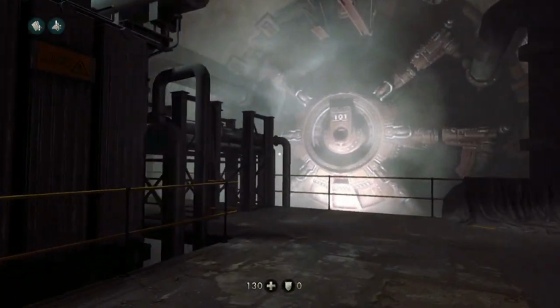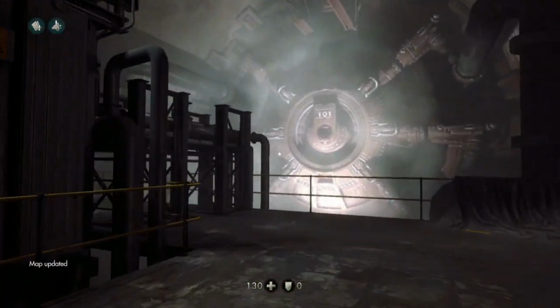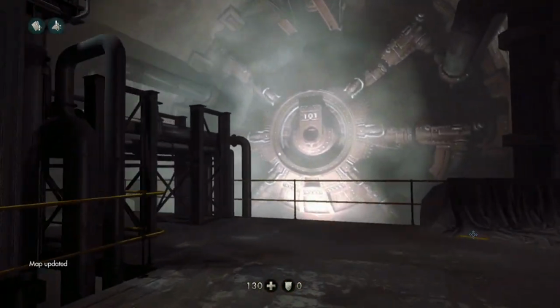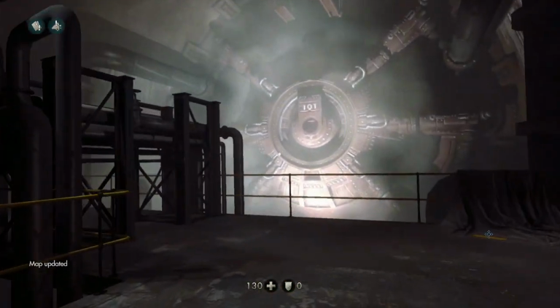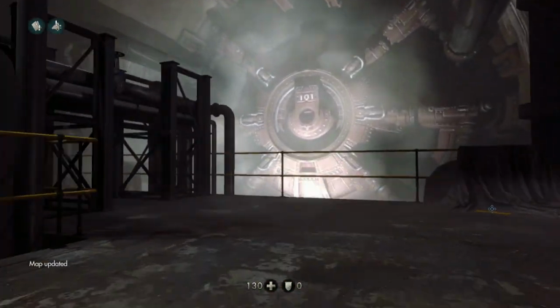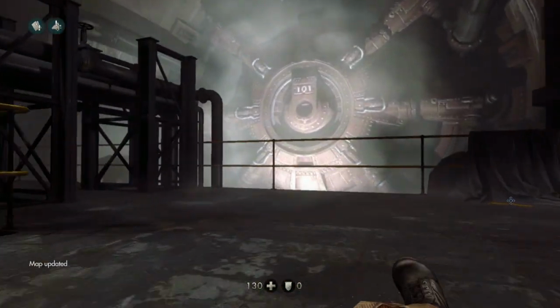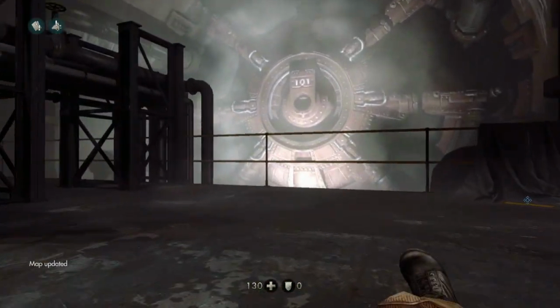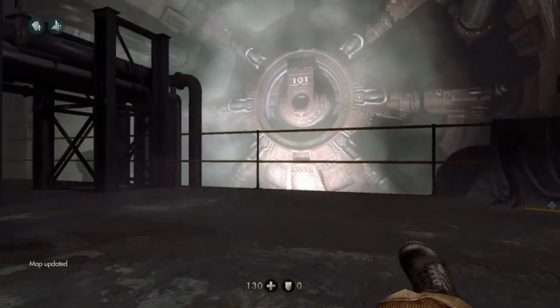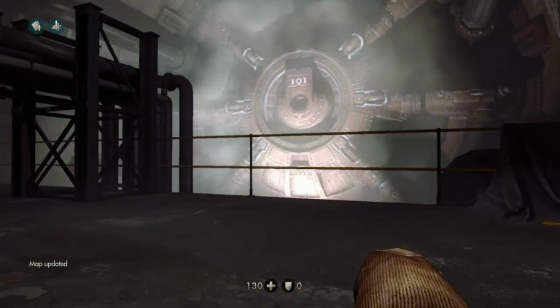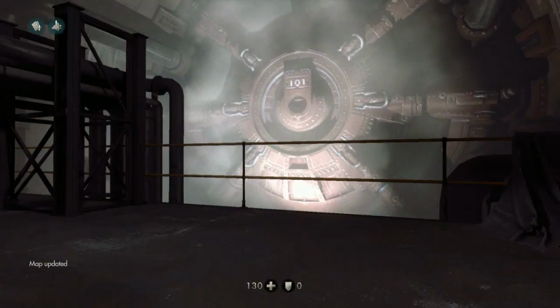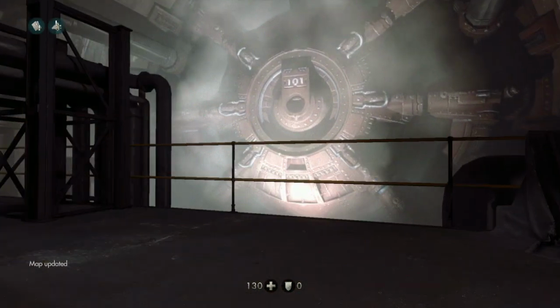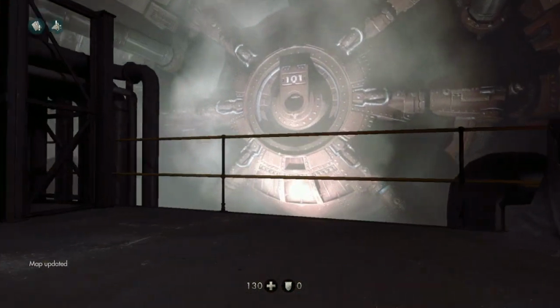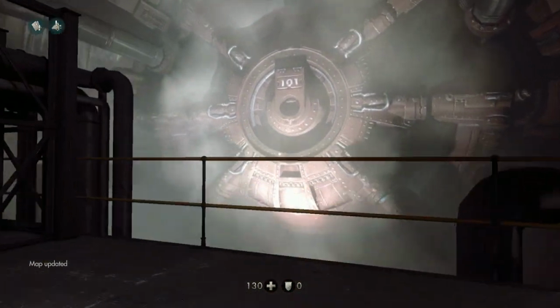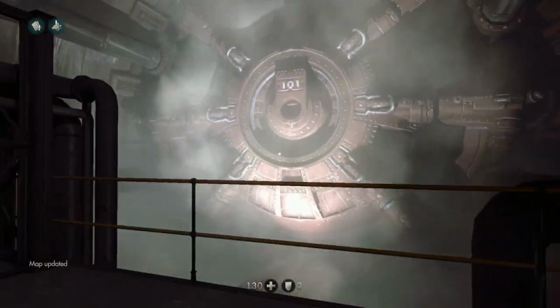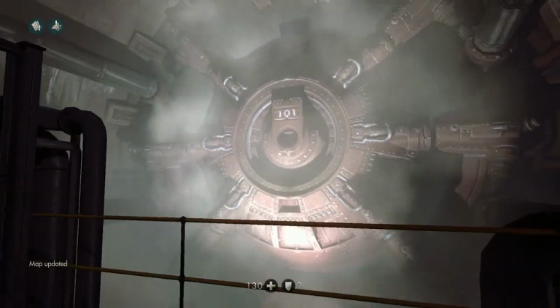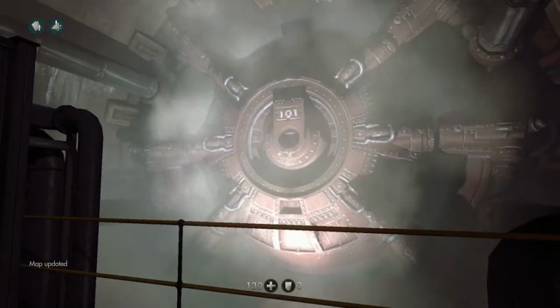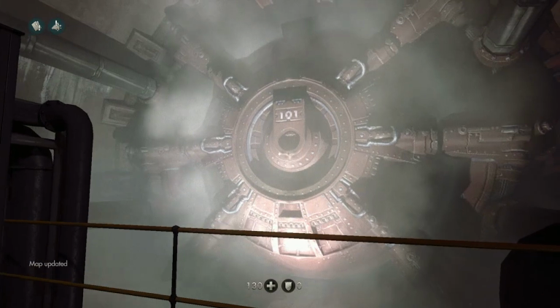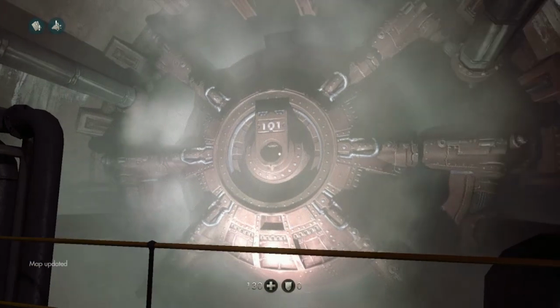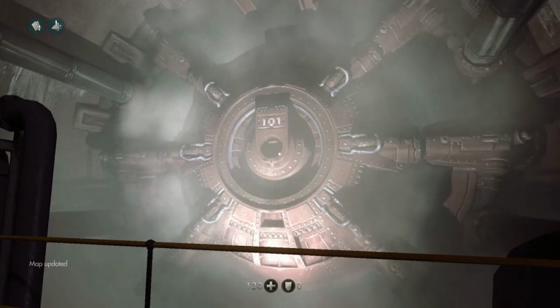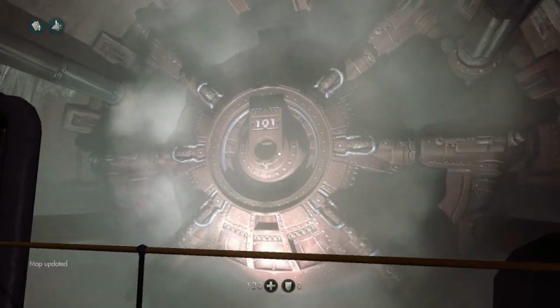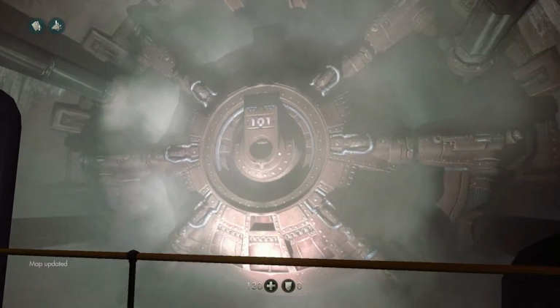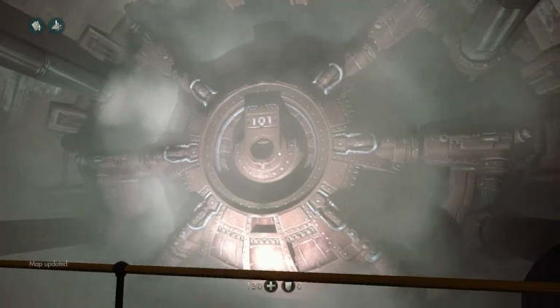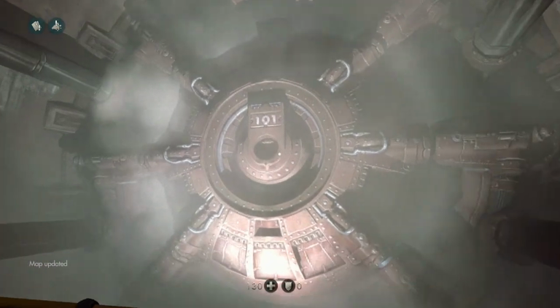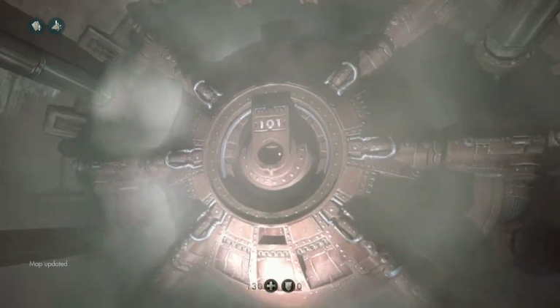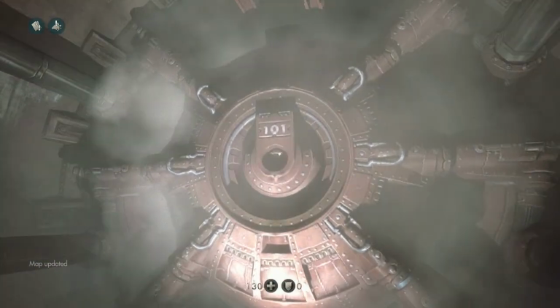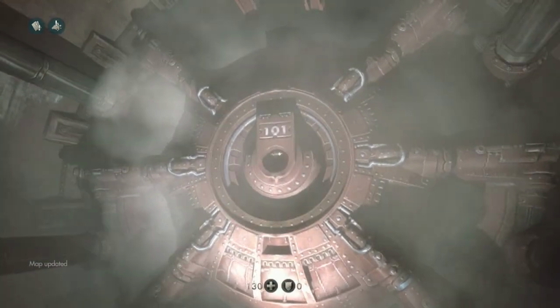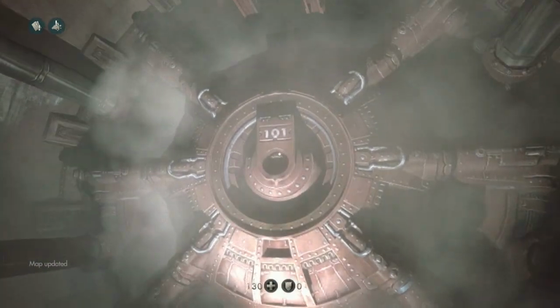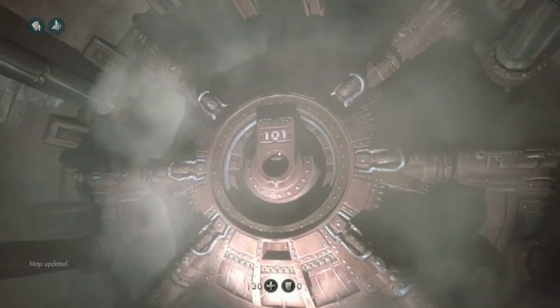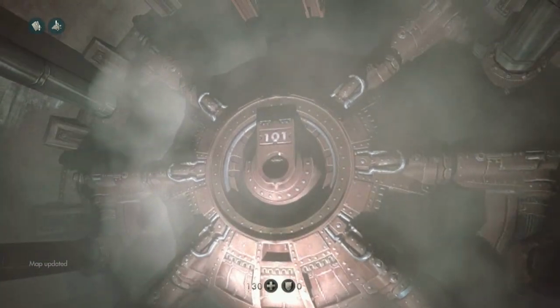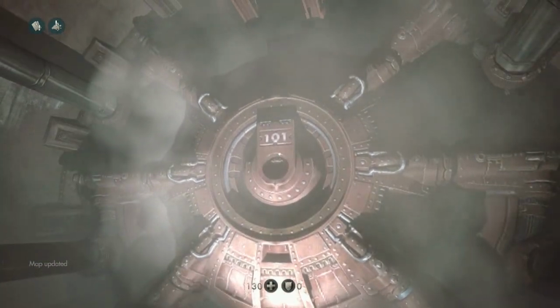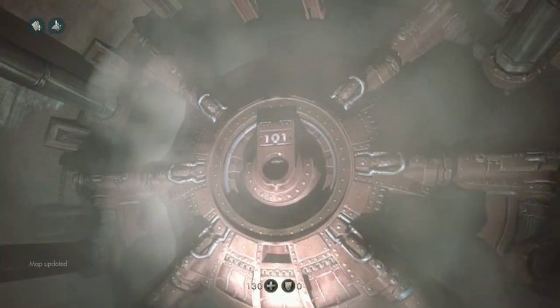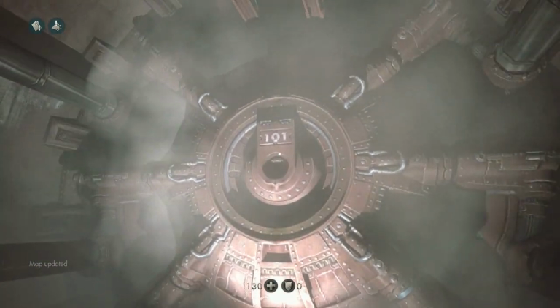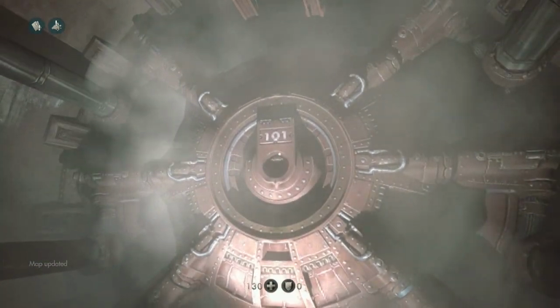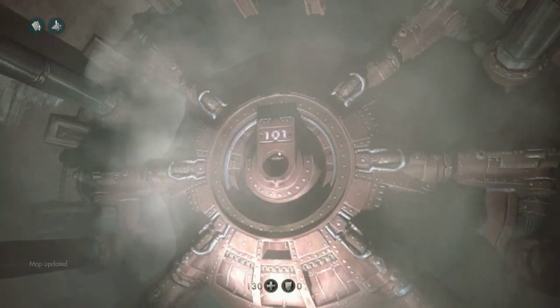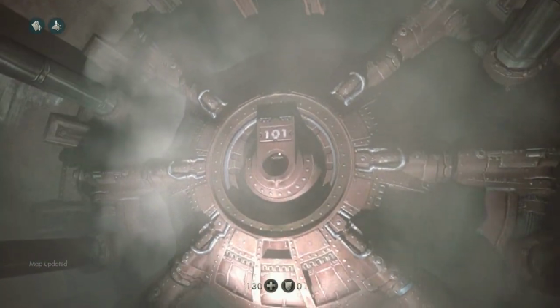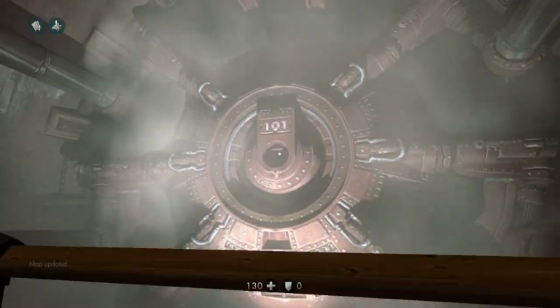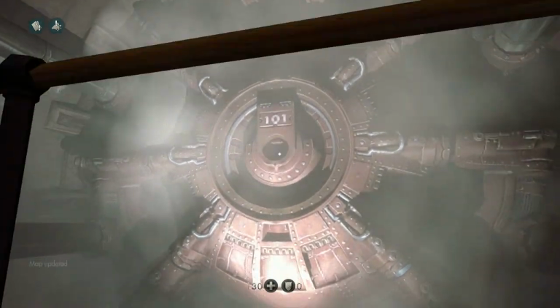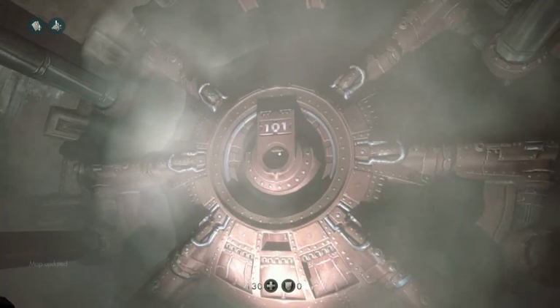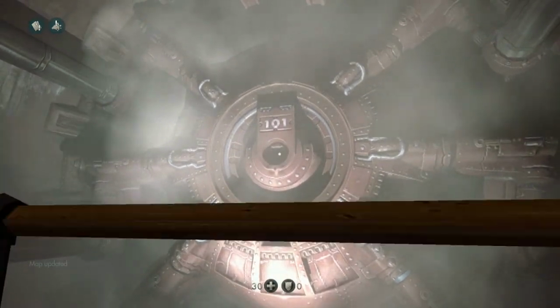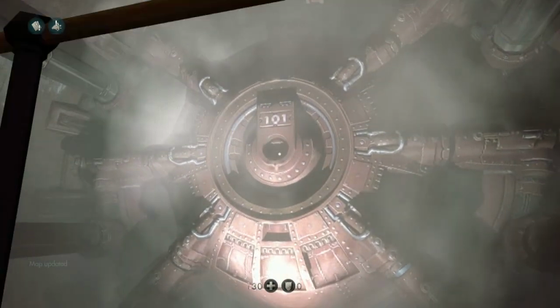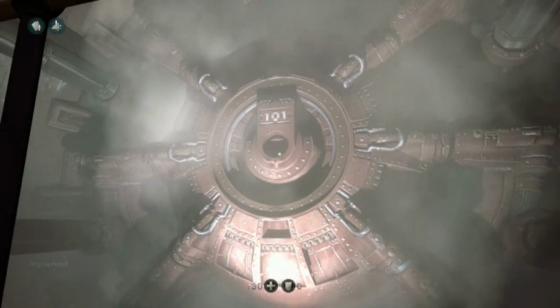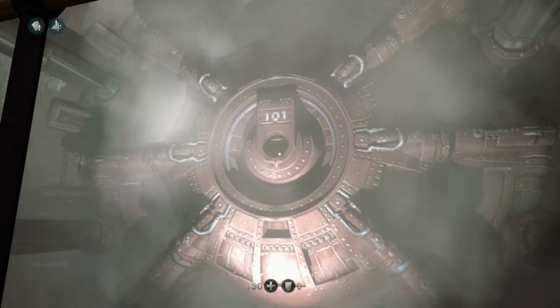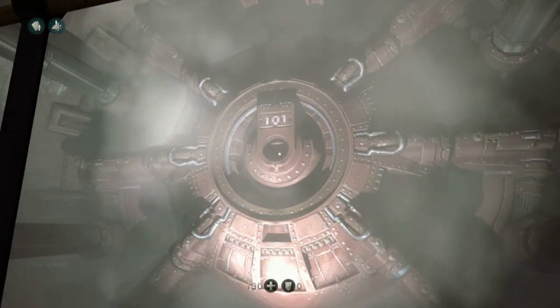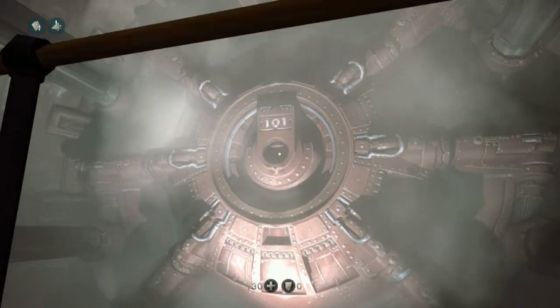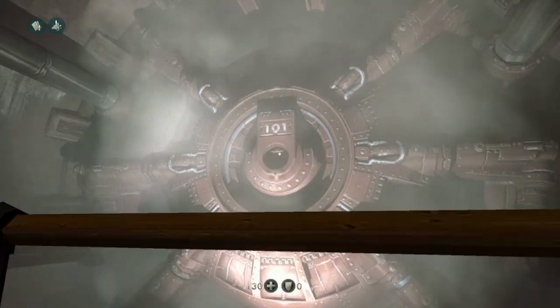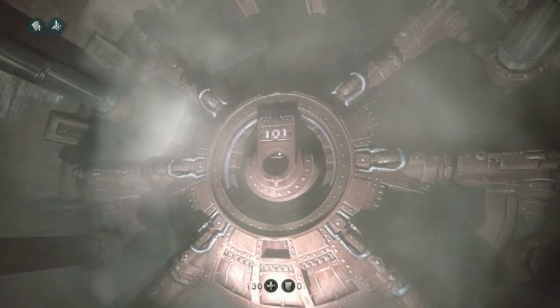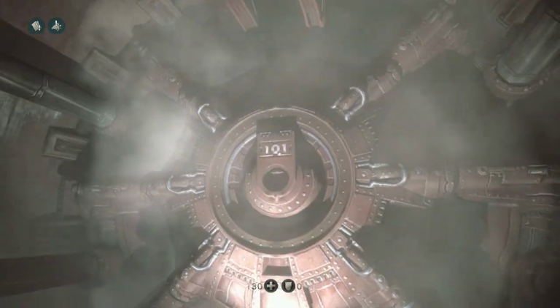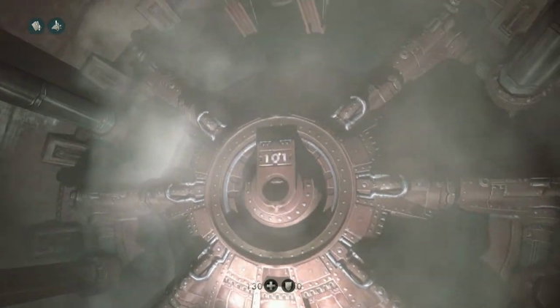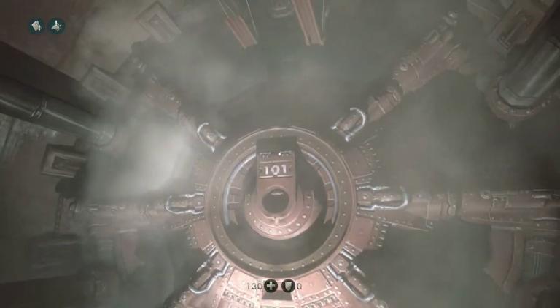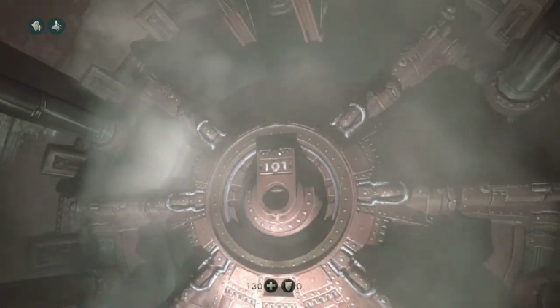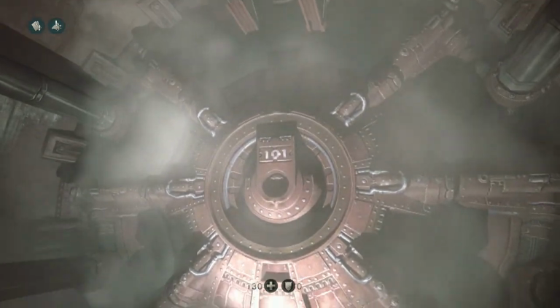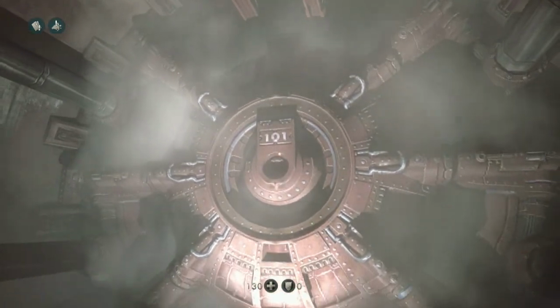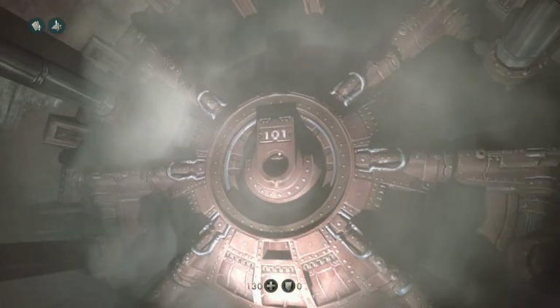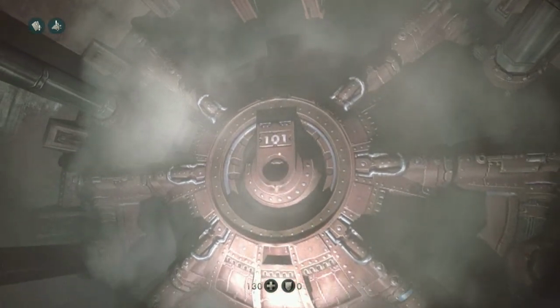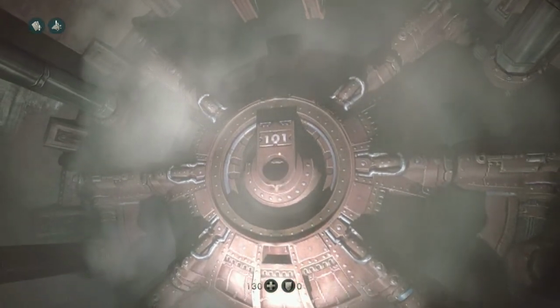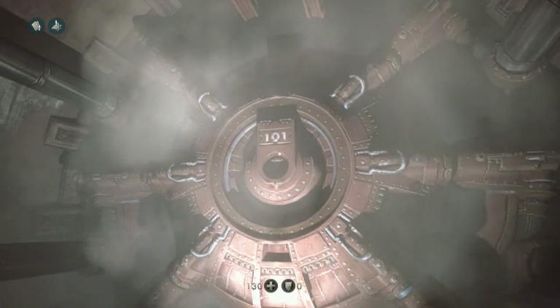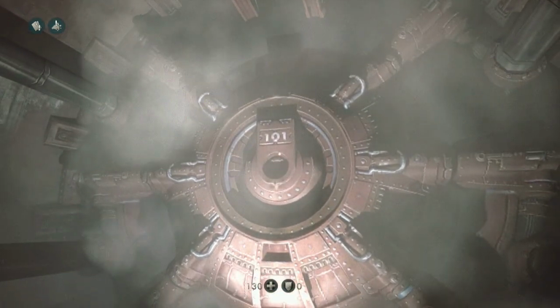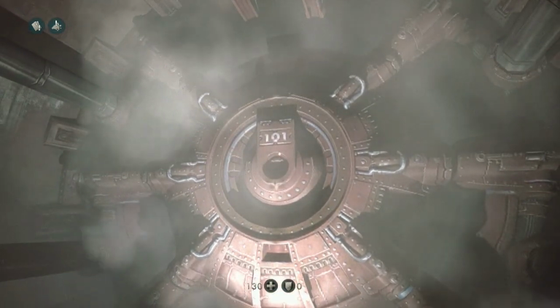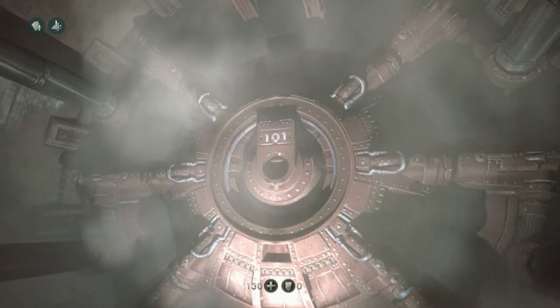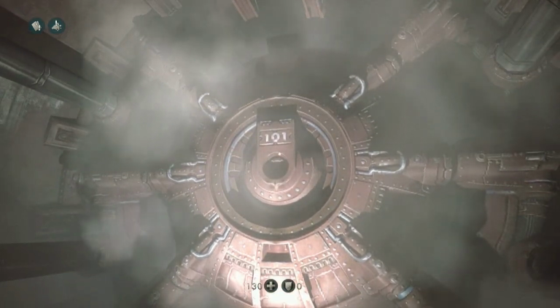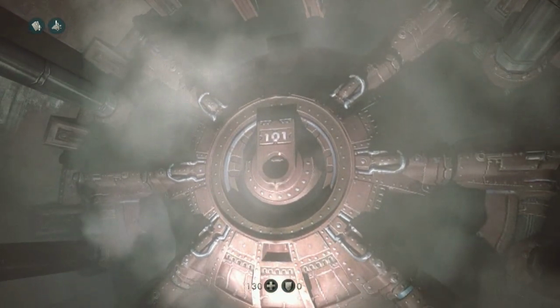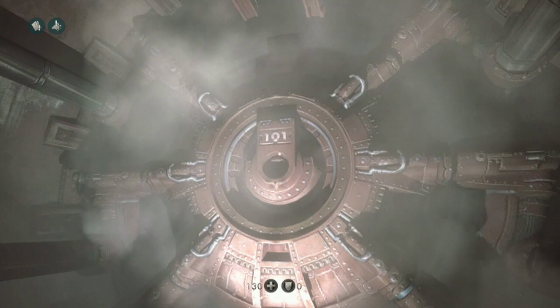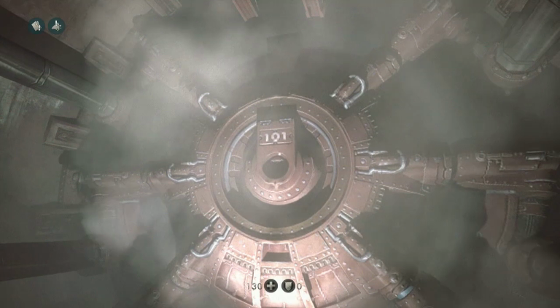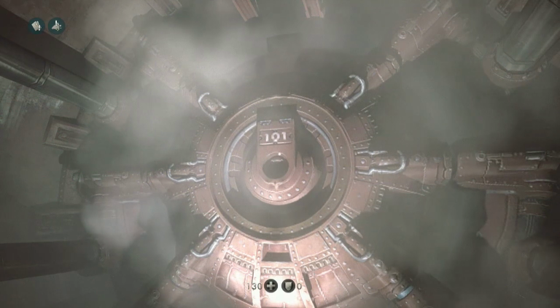Anyway, go downstairs into the hangar and you'll see a very familiar vault — Vault 101, which is of course from Fallout 3.